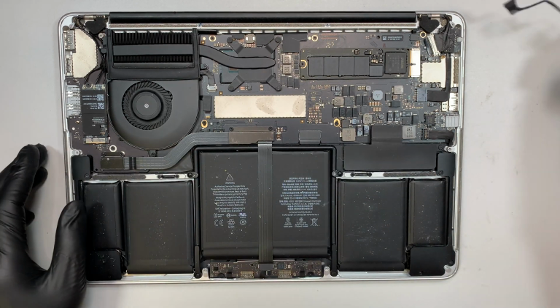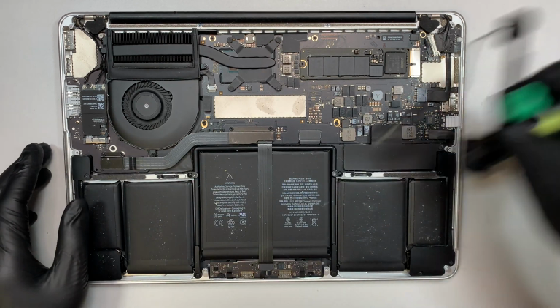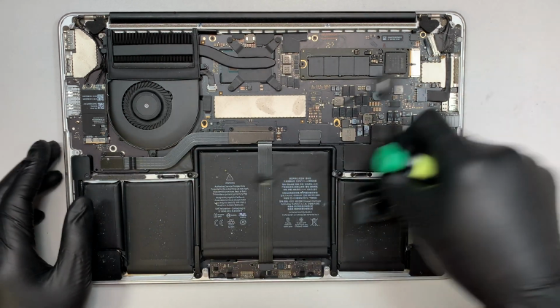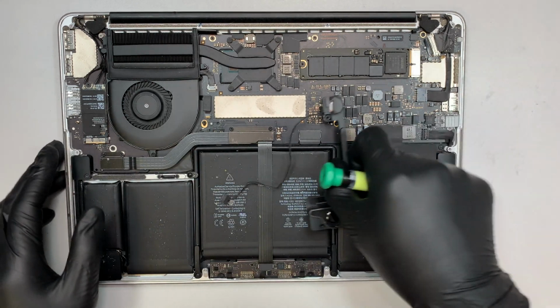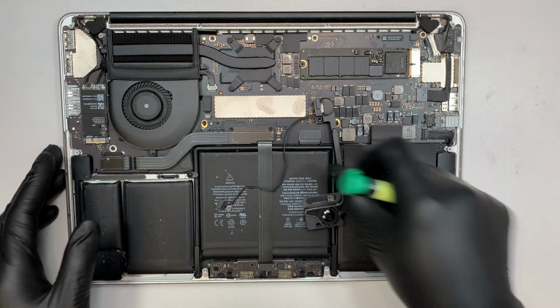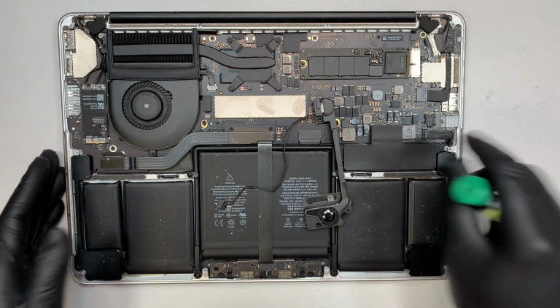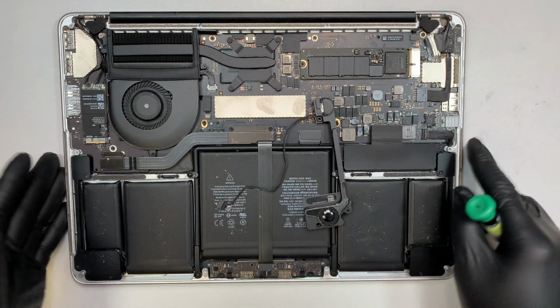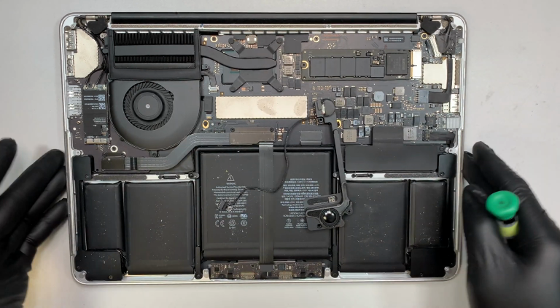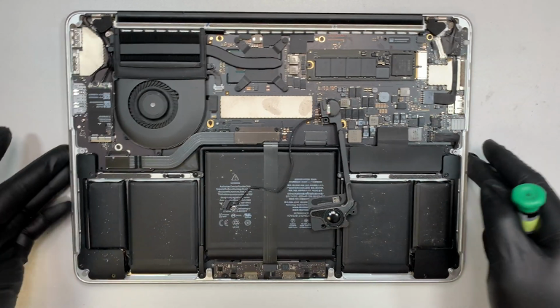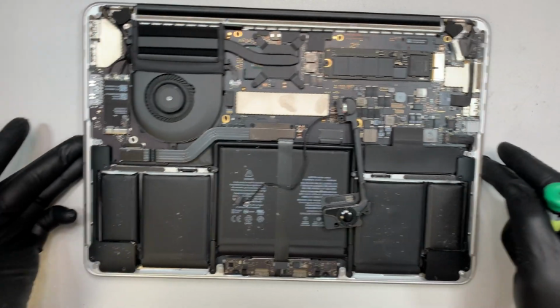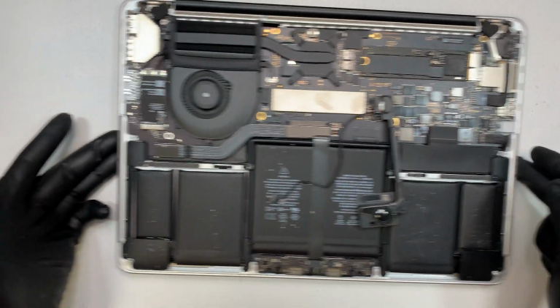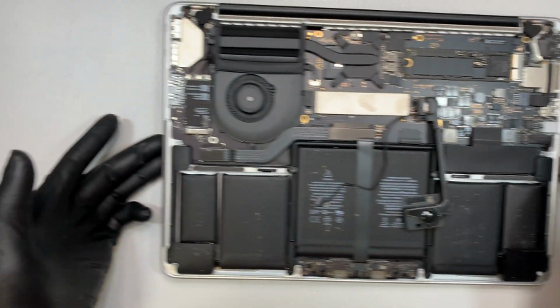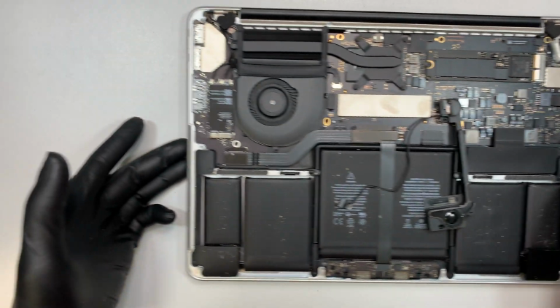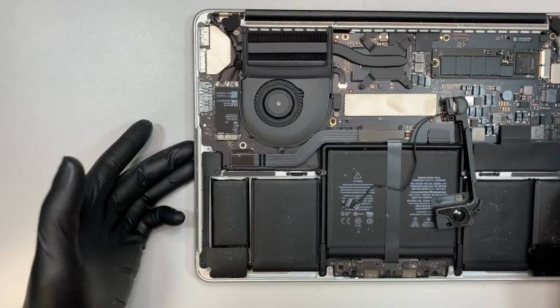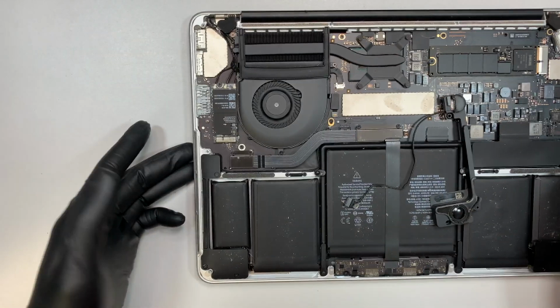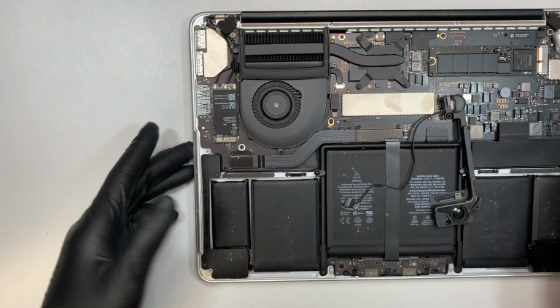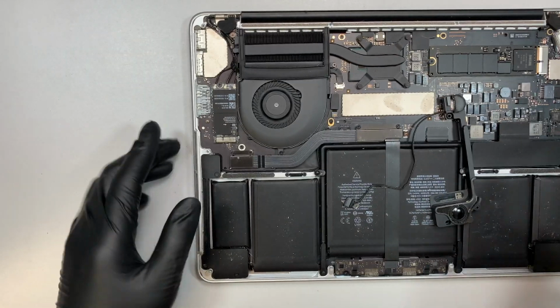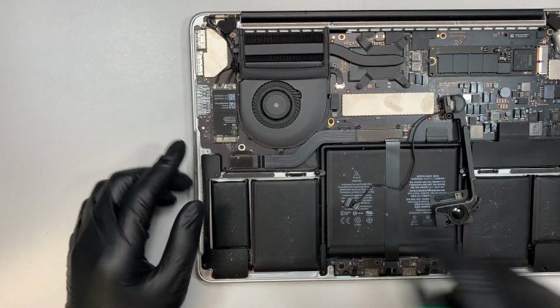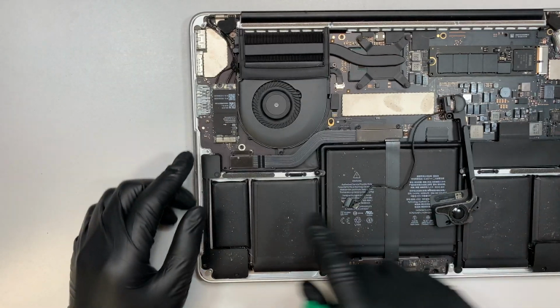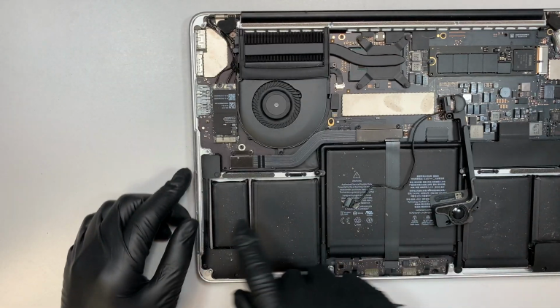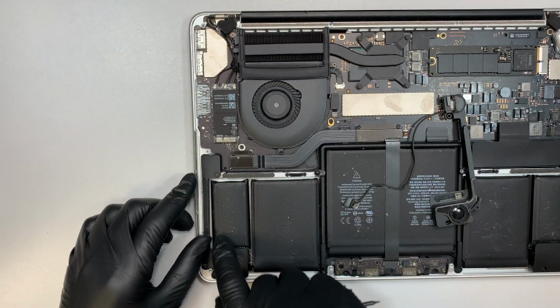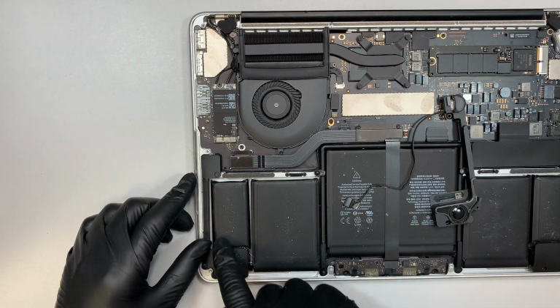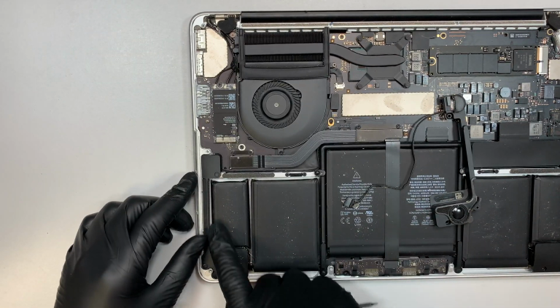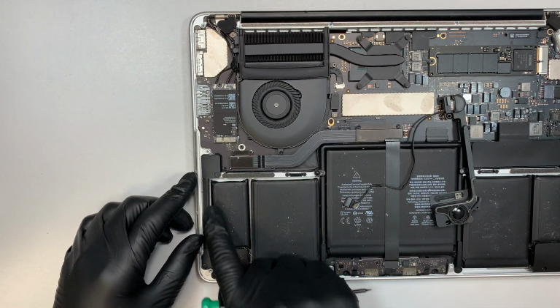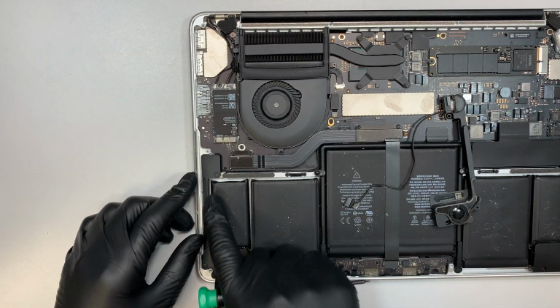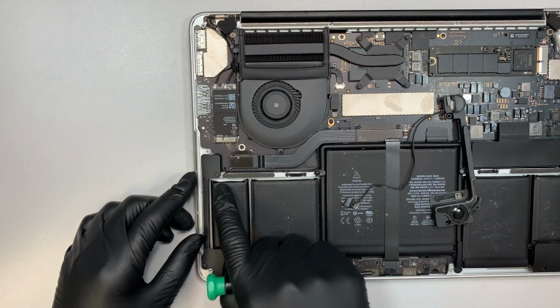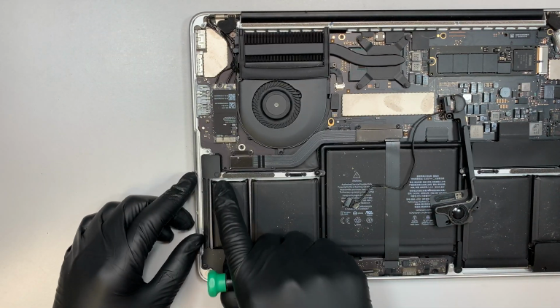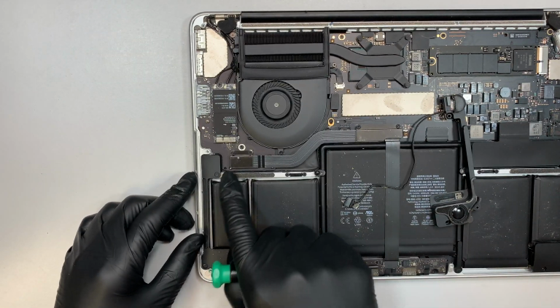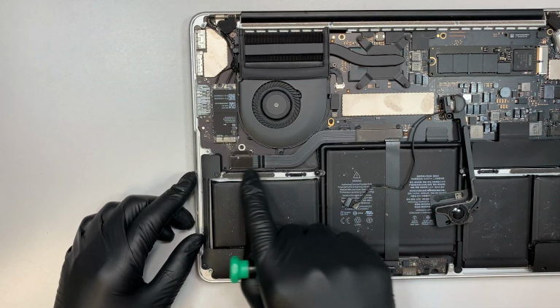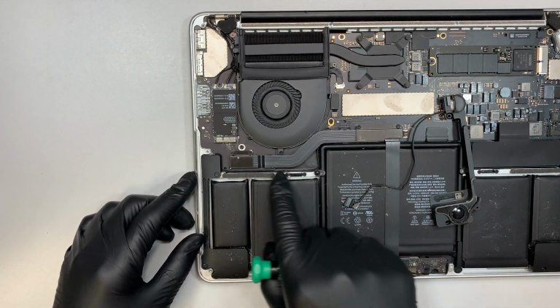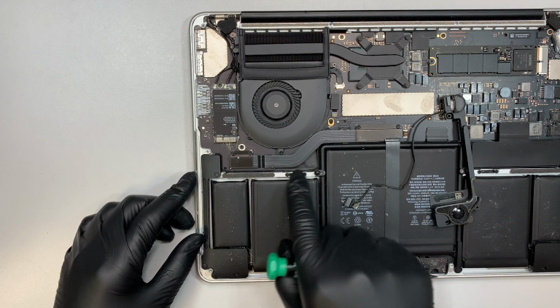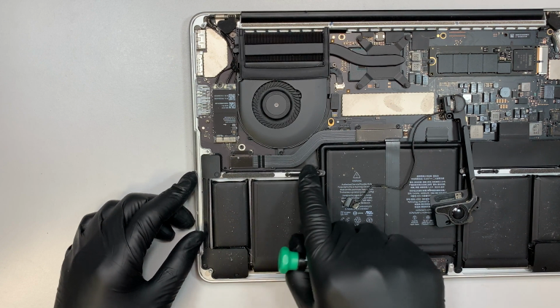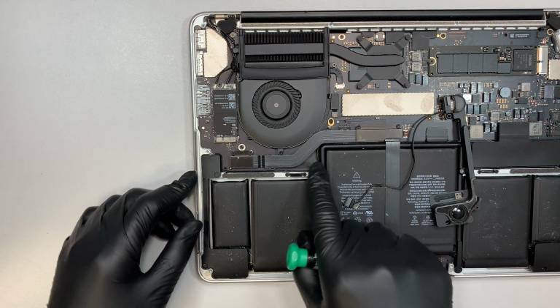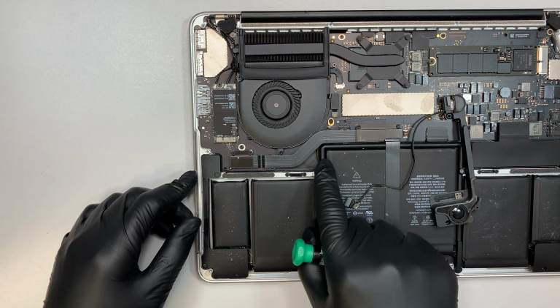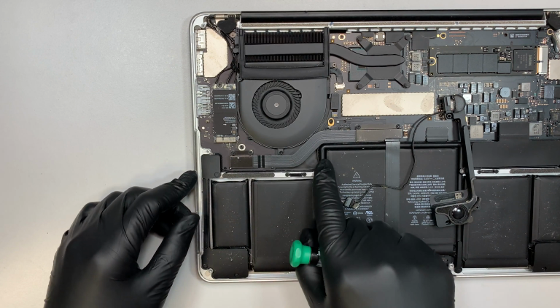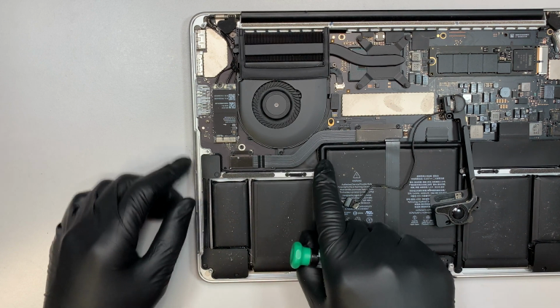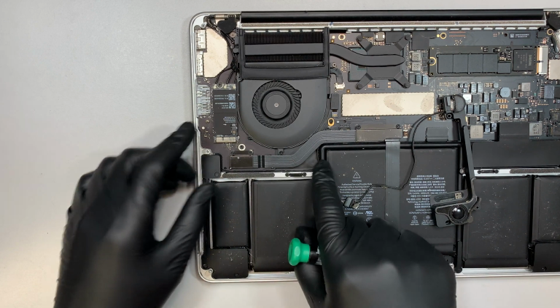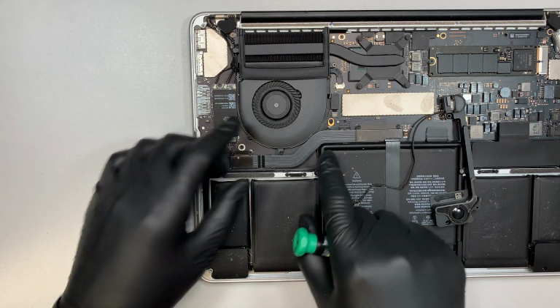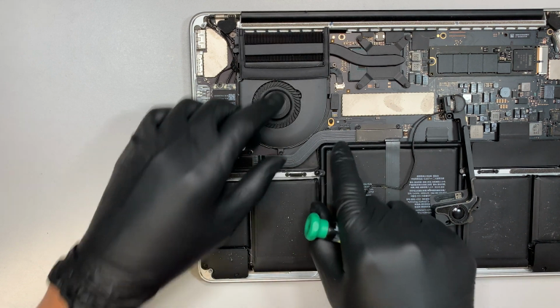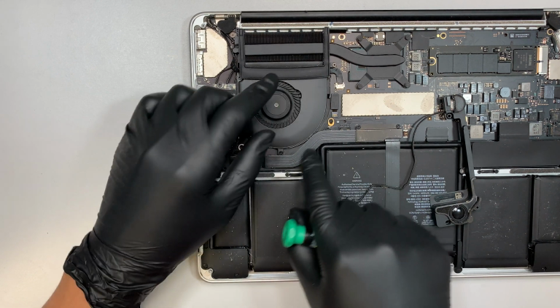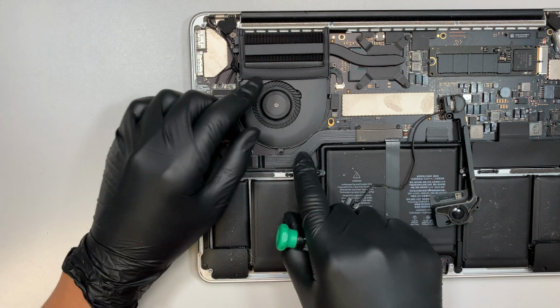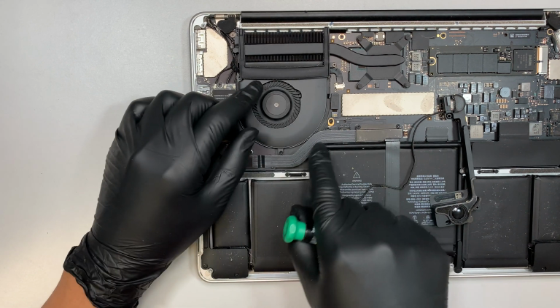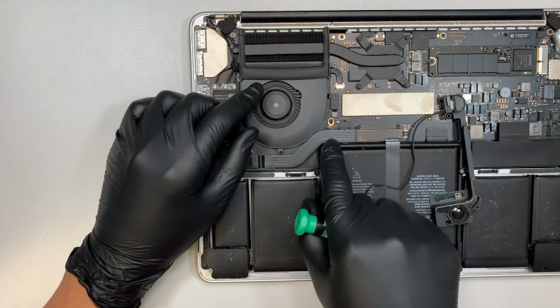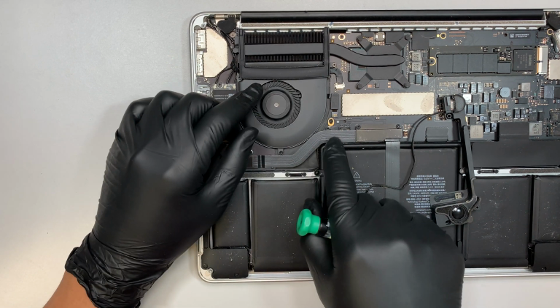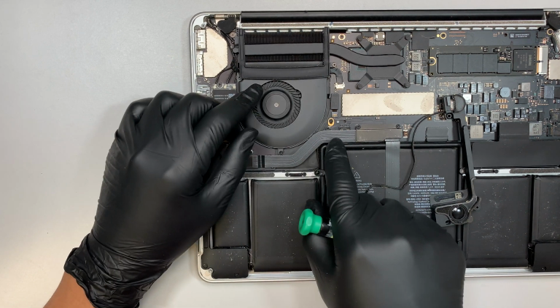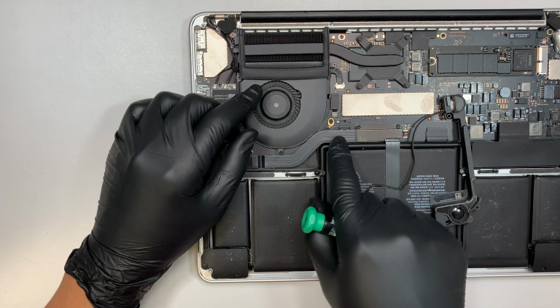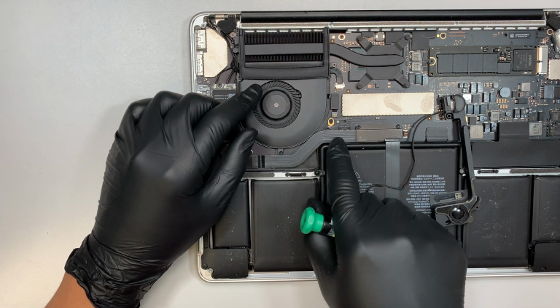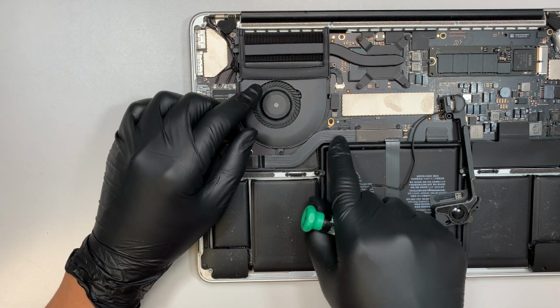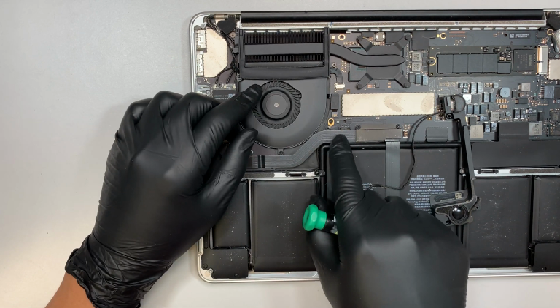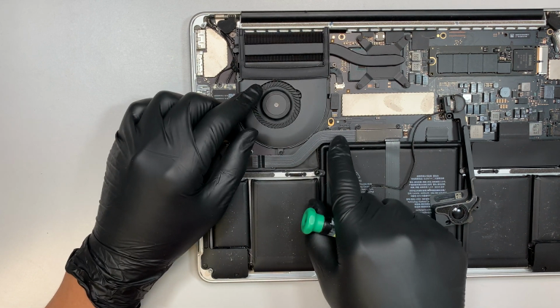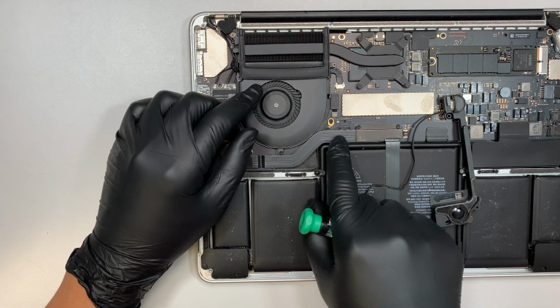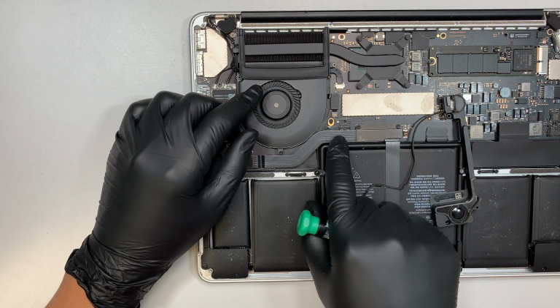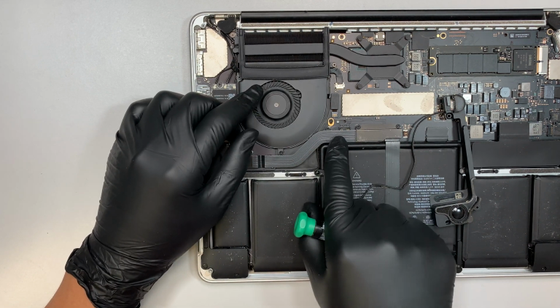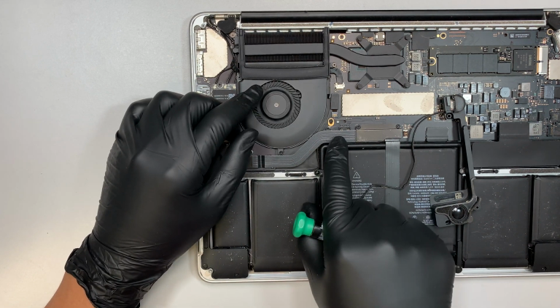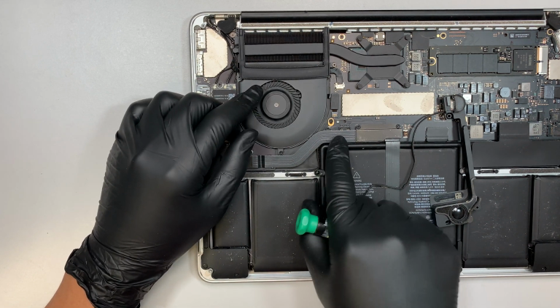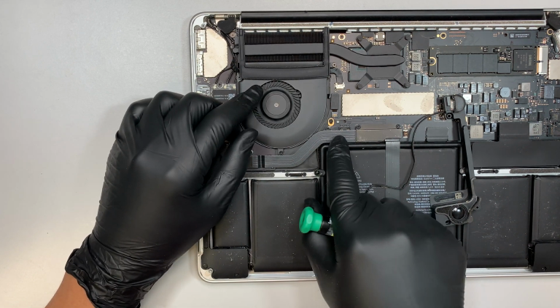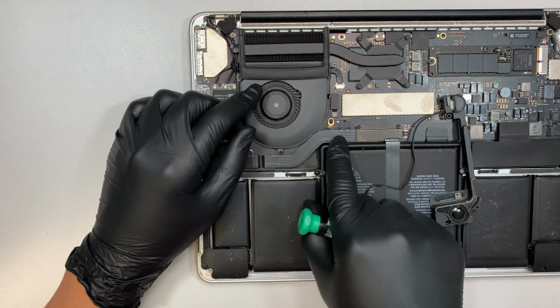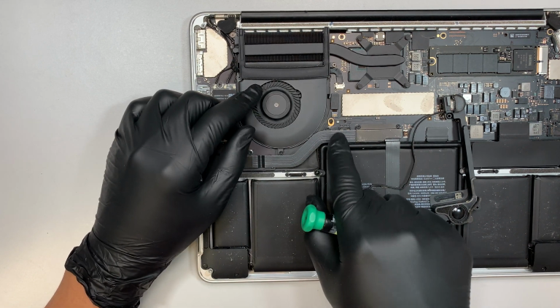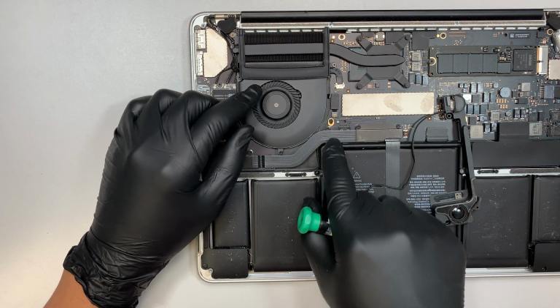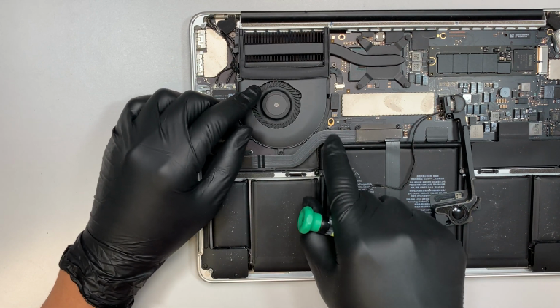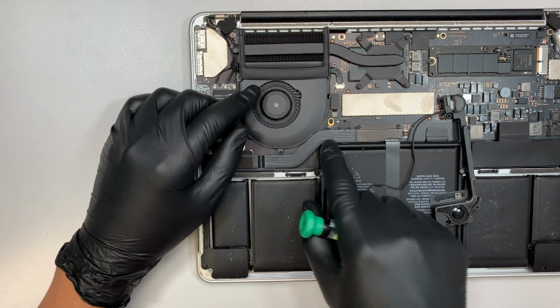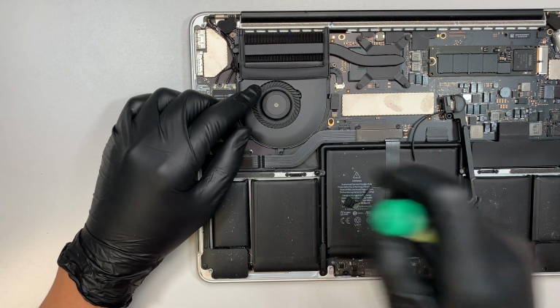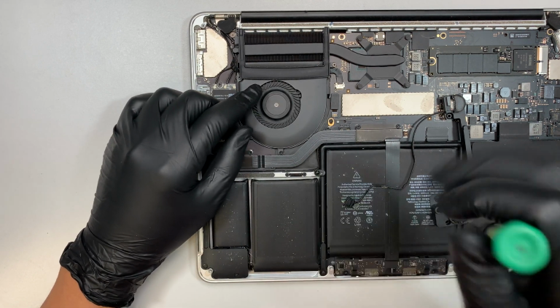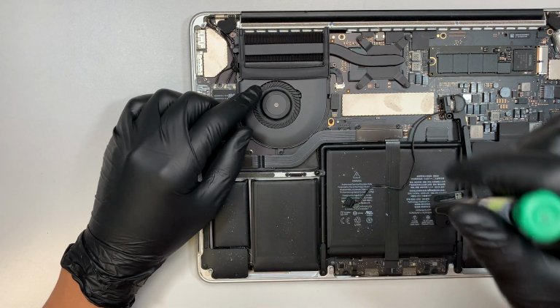Put in the new speaker — or the used speaker — slide the cable back in first, close it down, then snap the connector back in. Make sure it aligns in the right position, like Lego, press it and it will snap back in. It's very easy and straightforward. Put the three screws back and you're all set with the left speaker.